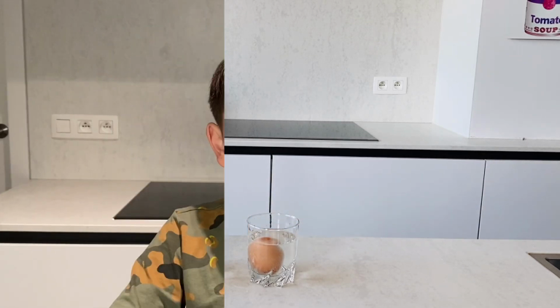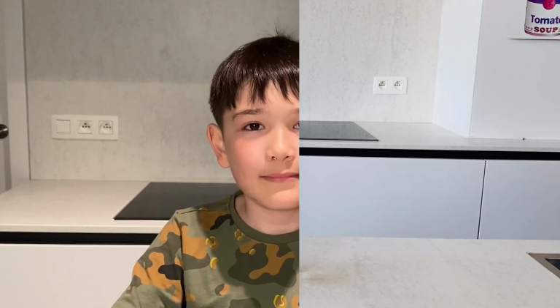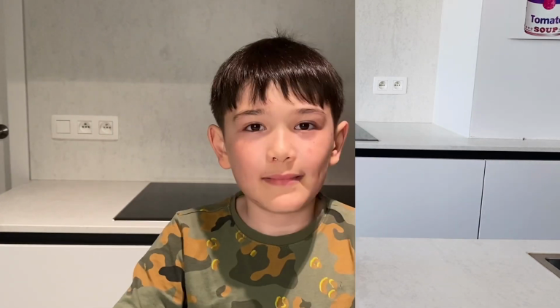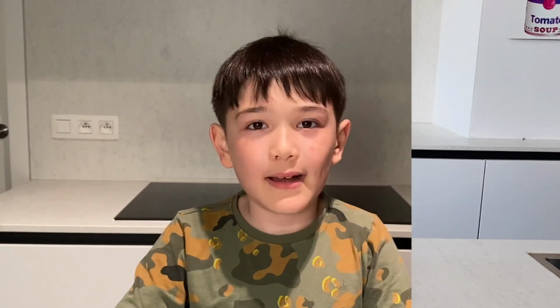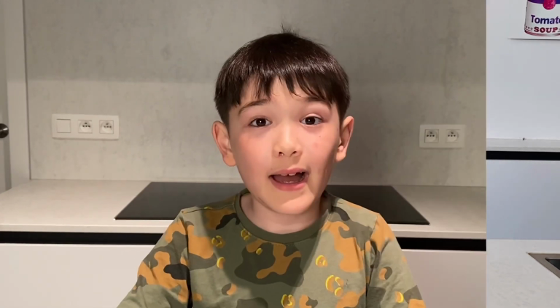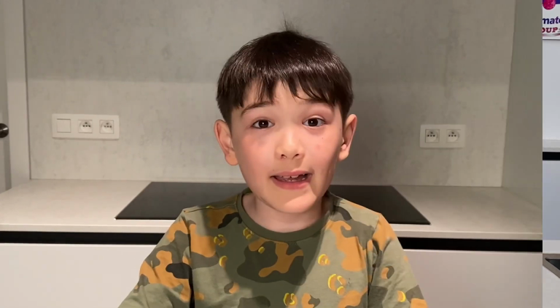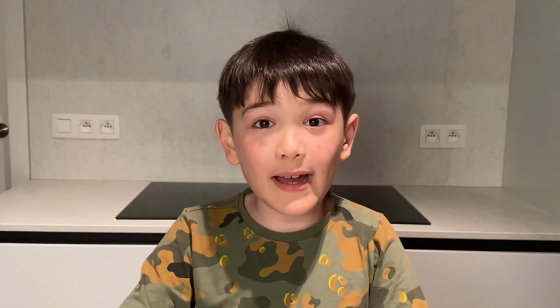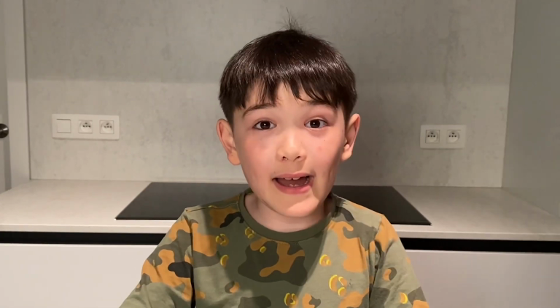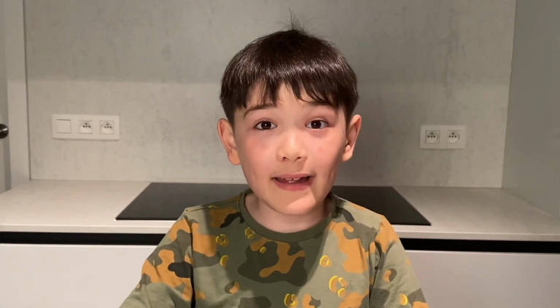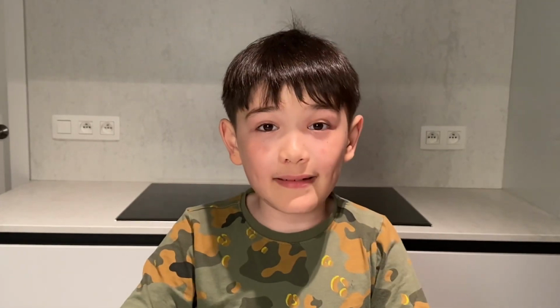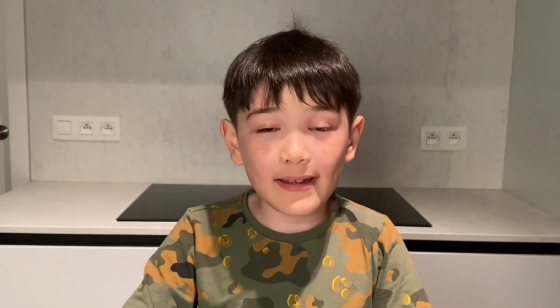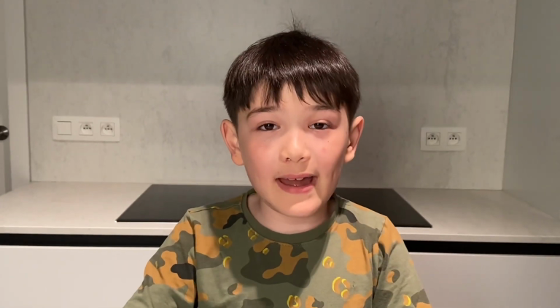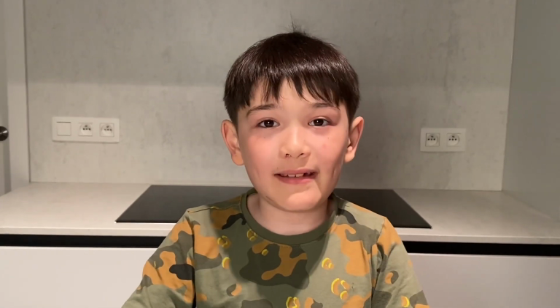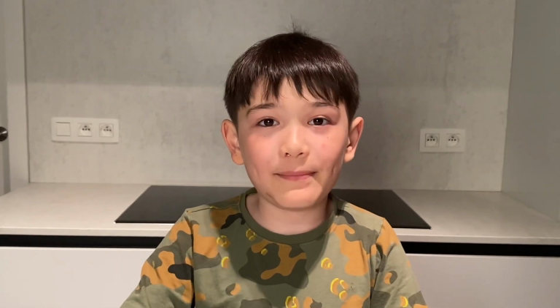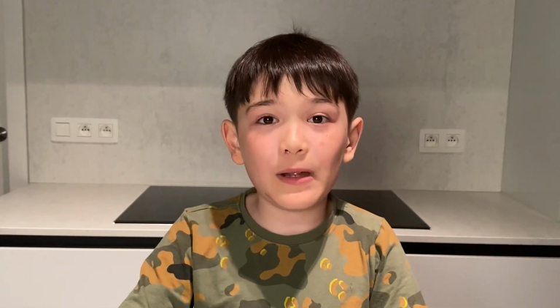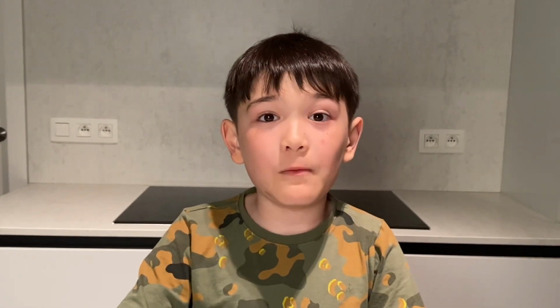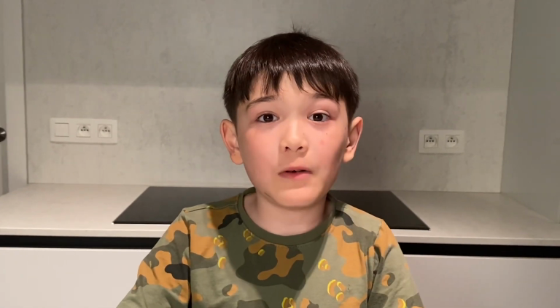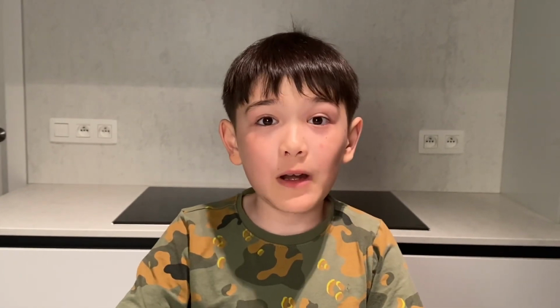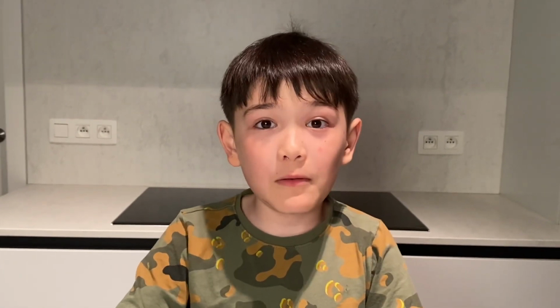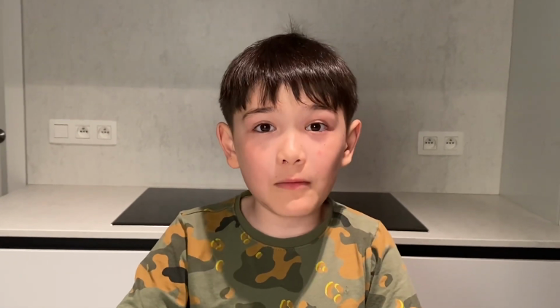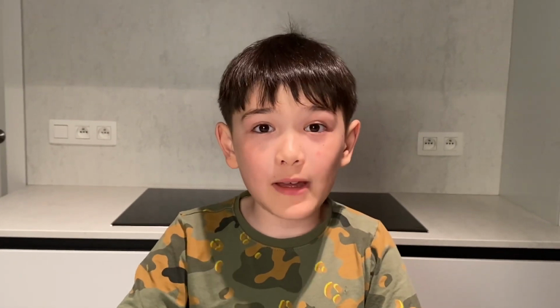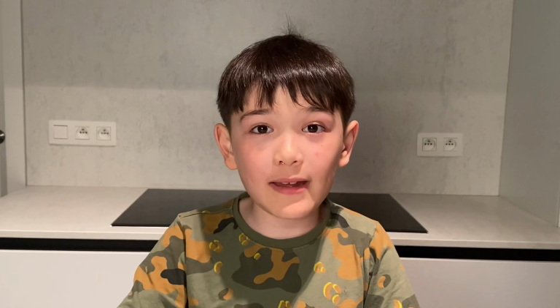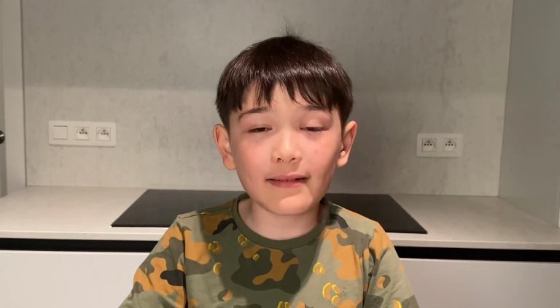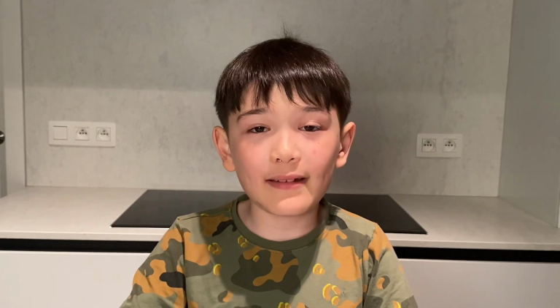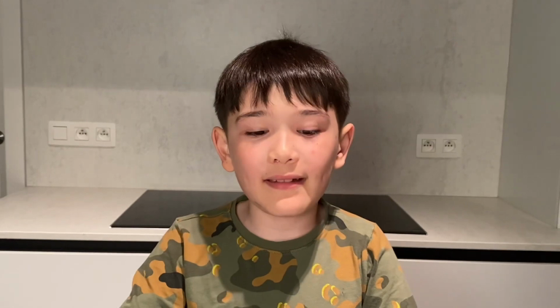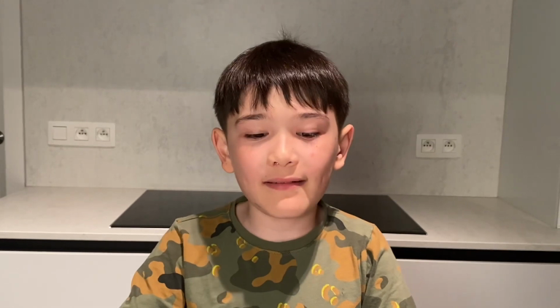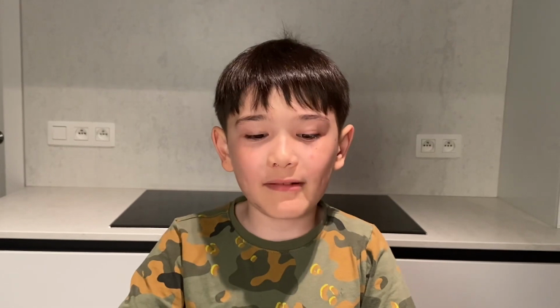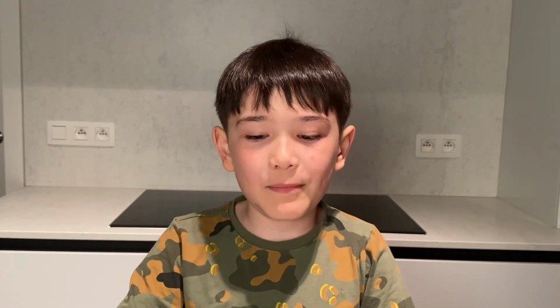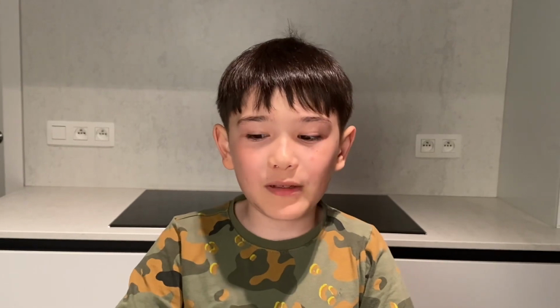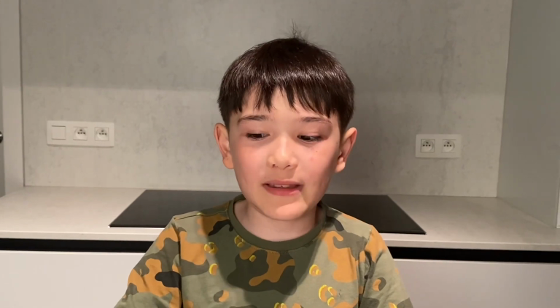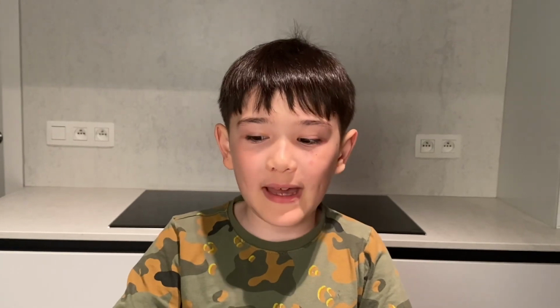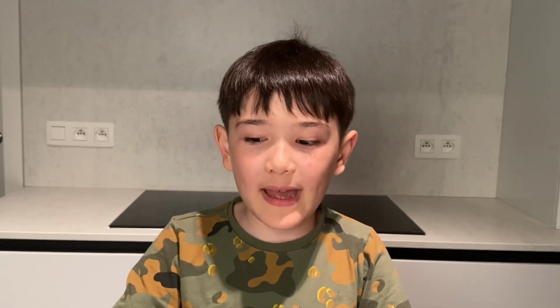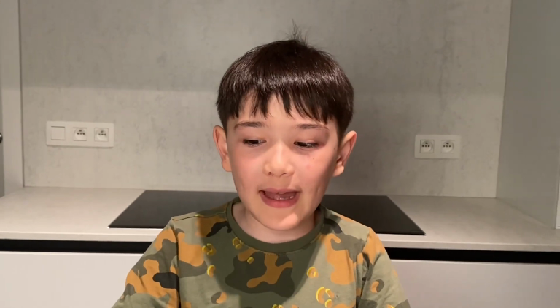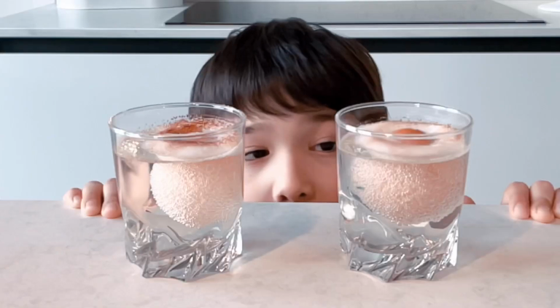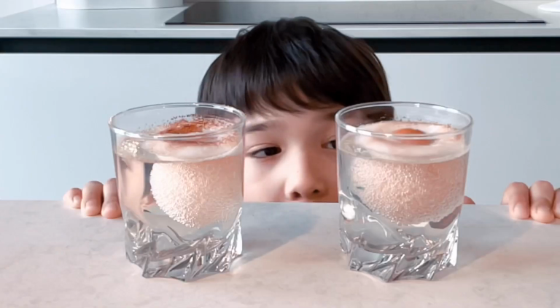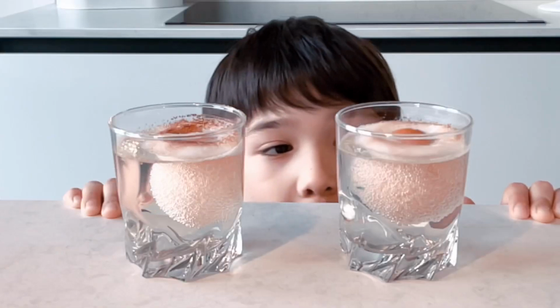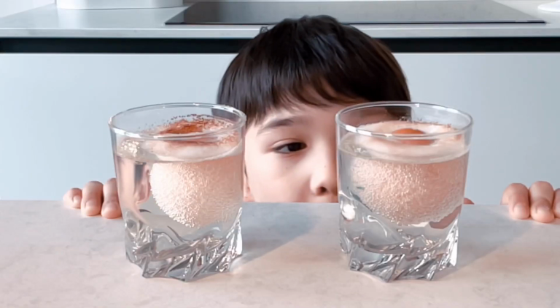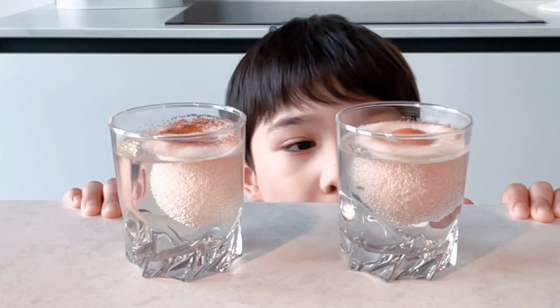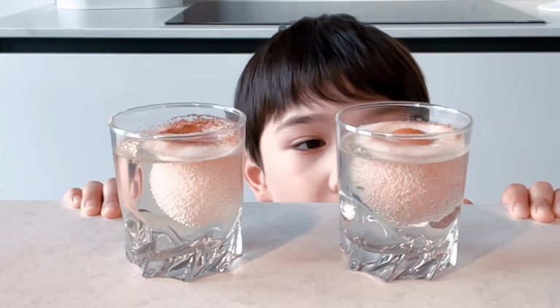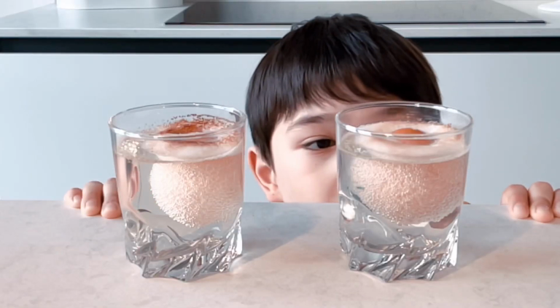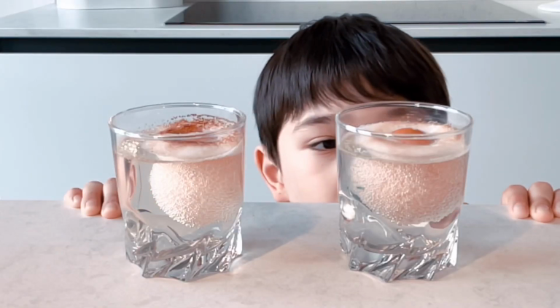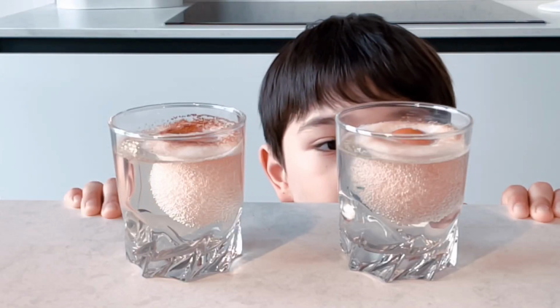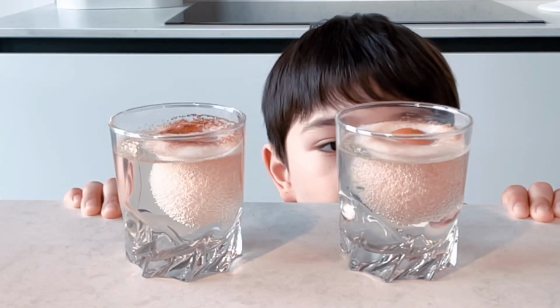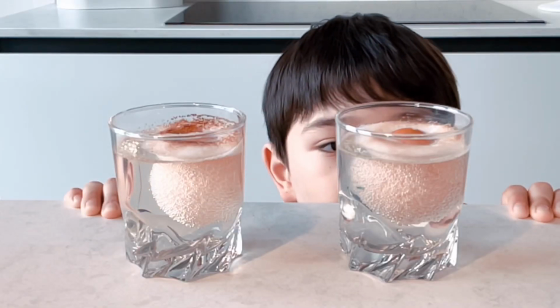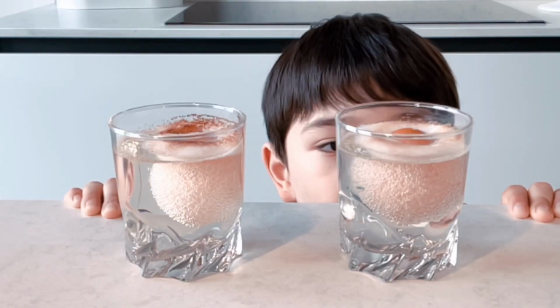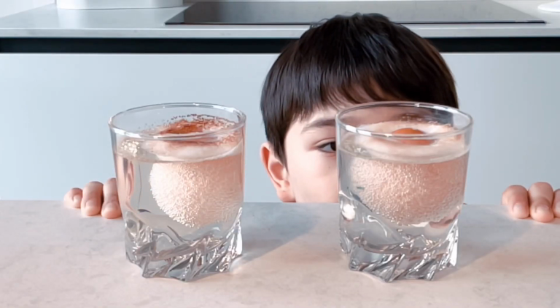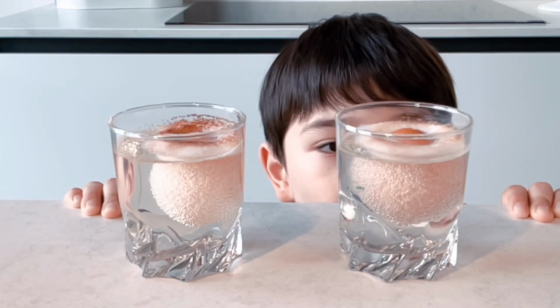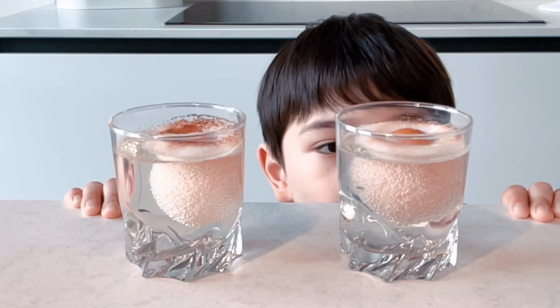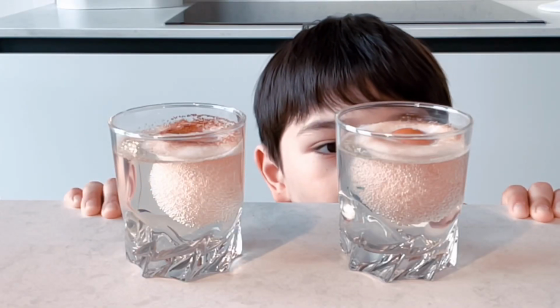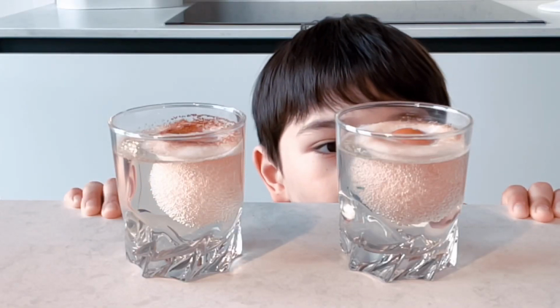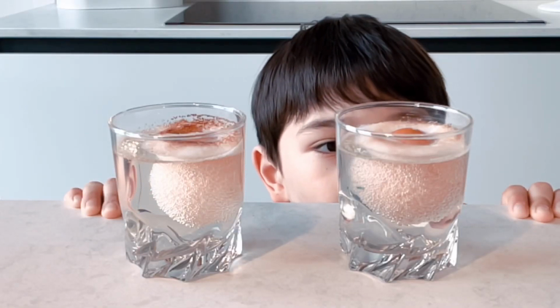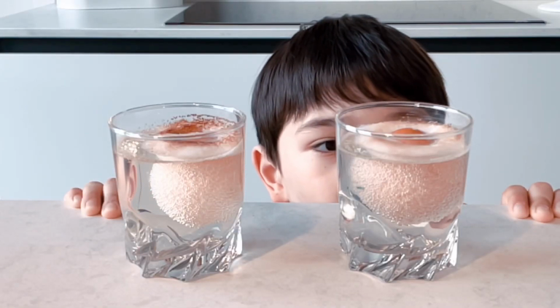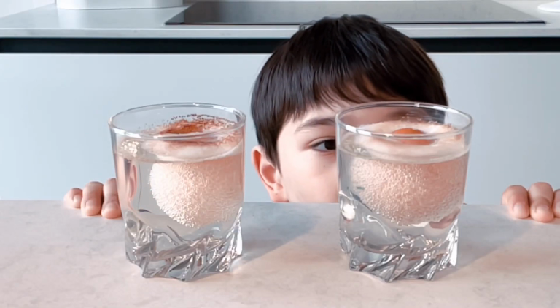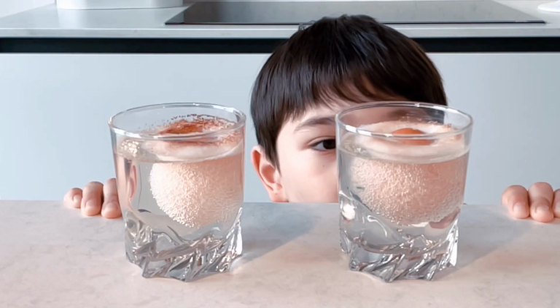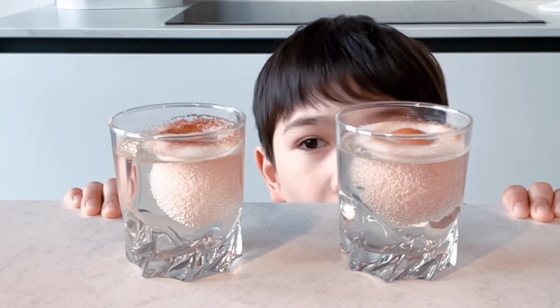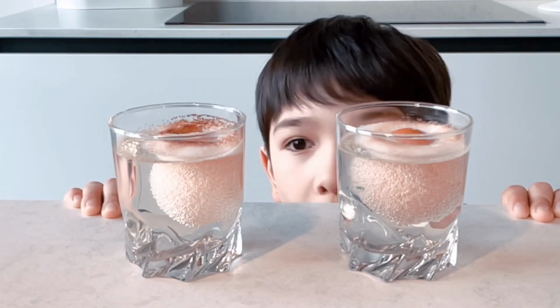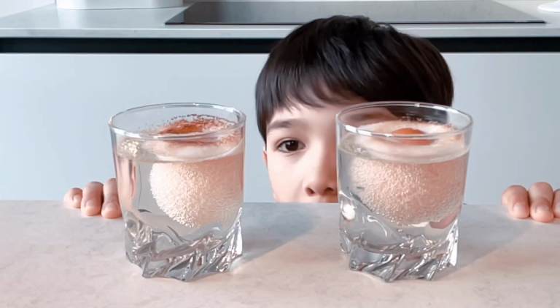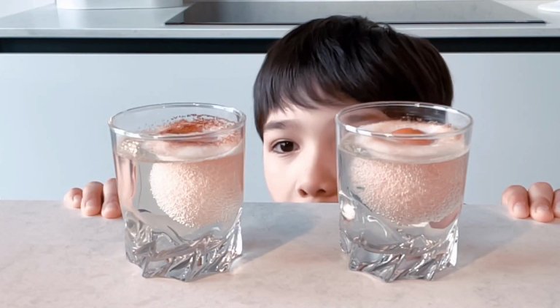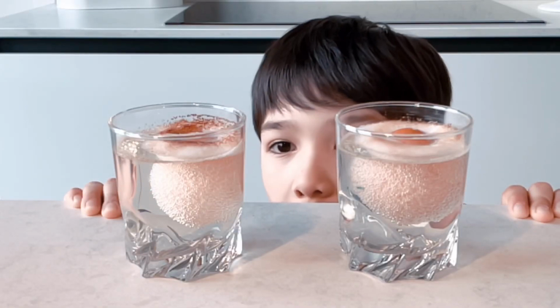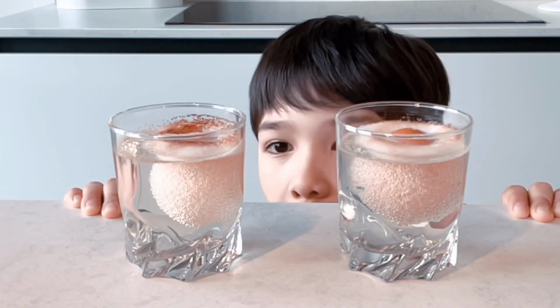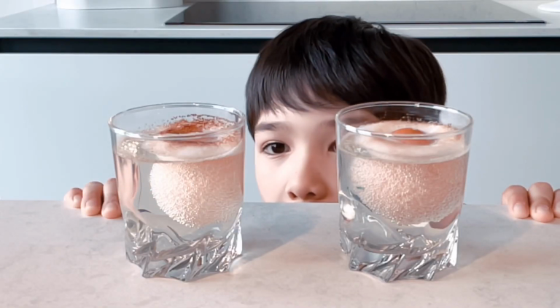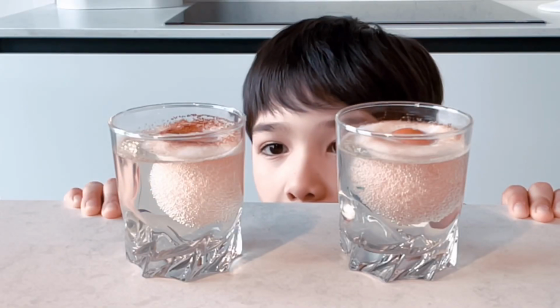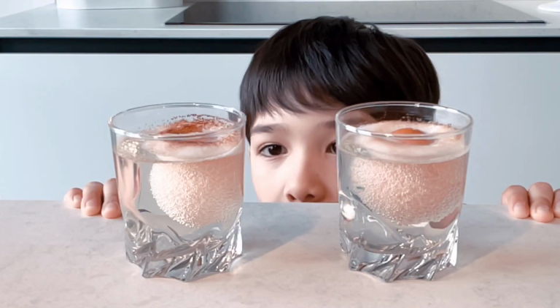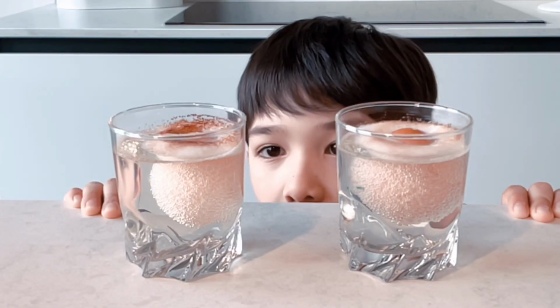Hi guys. It has been one week since we put the eggs in the vinegar. And now, let's see what happens.